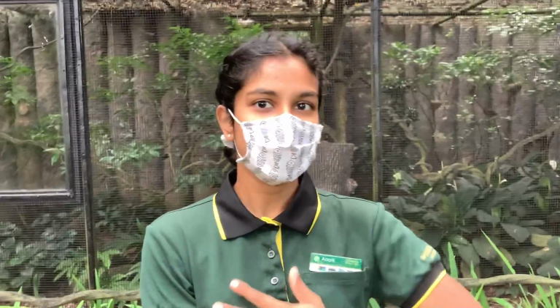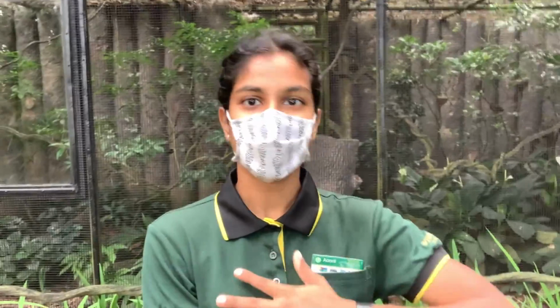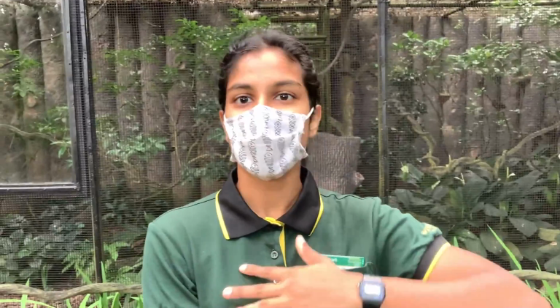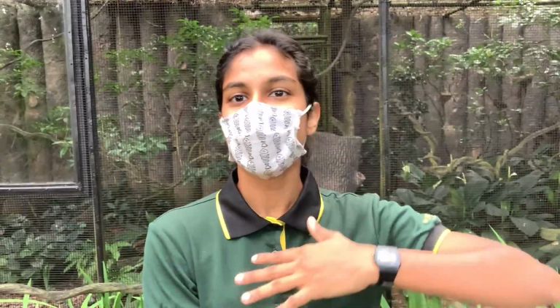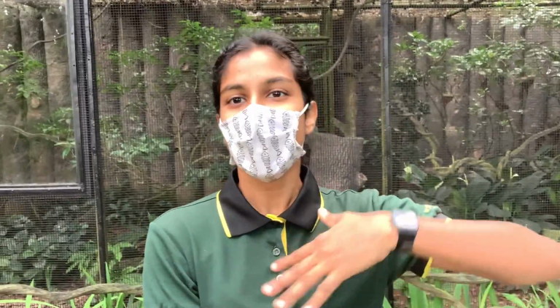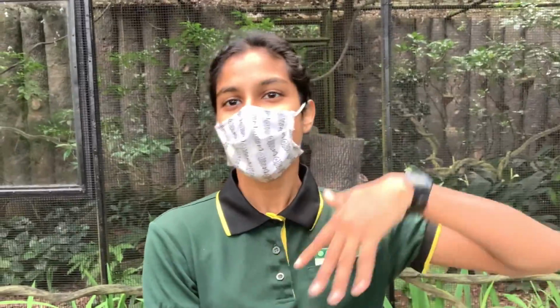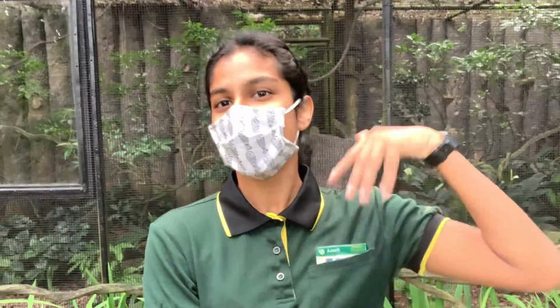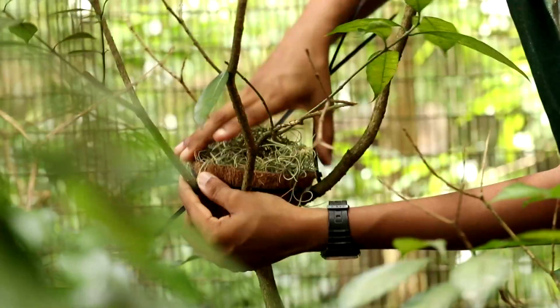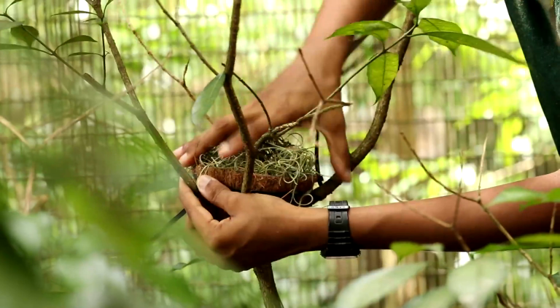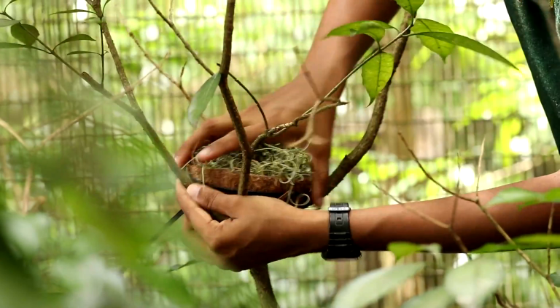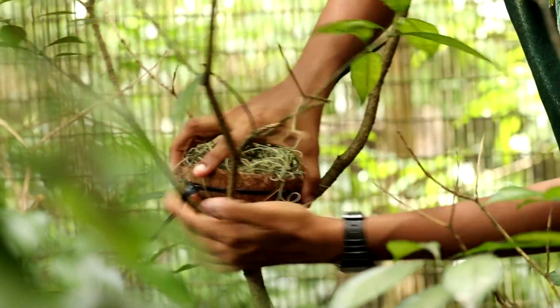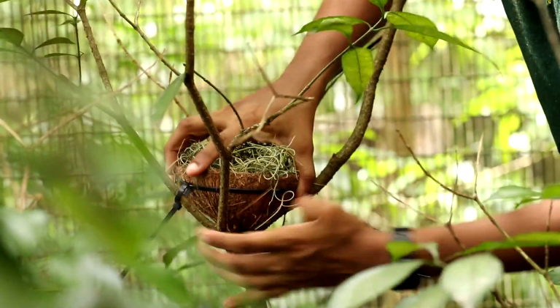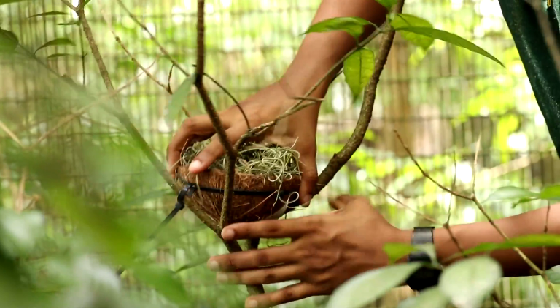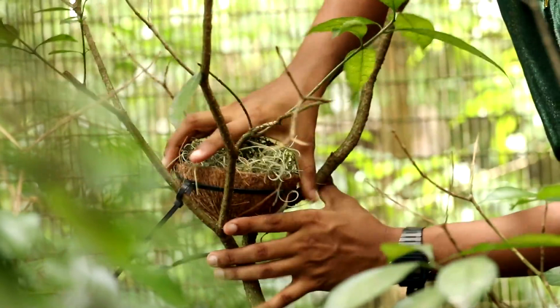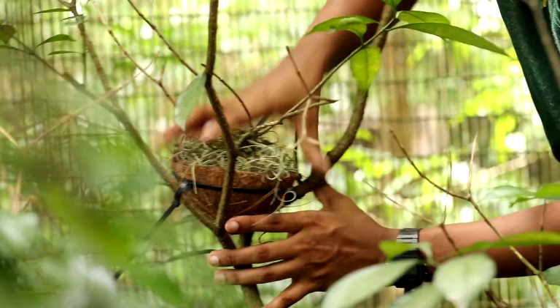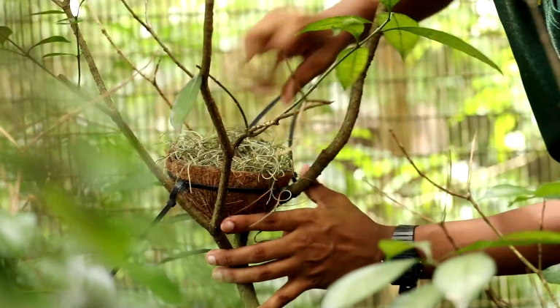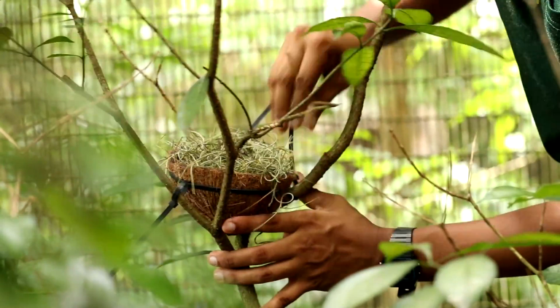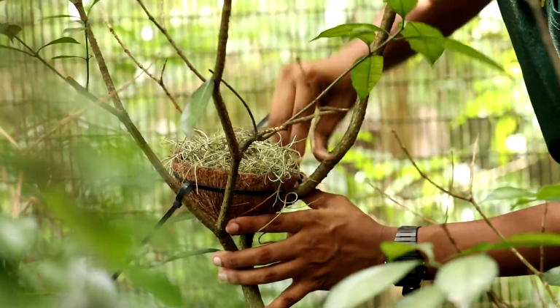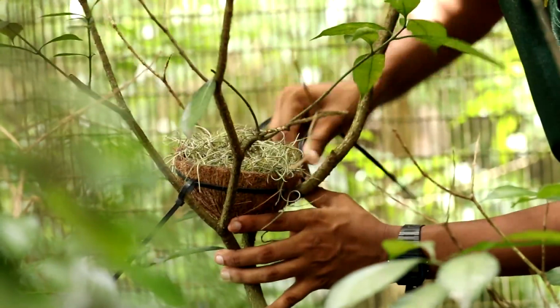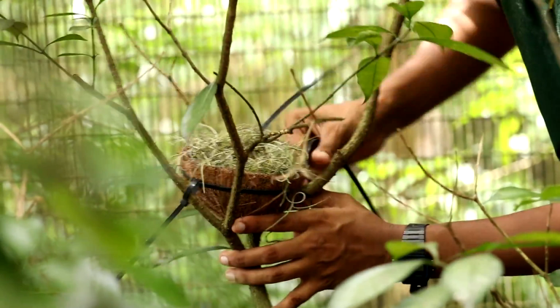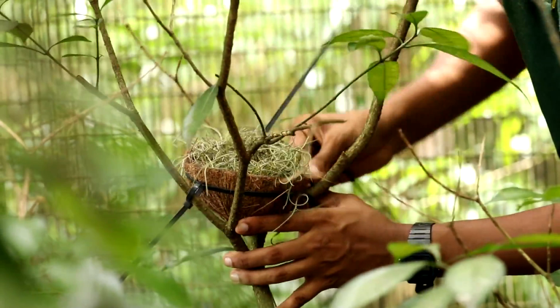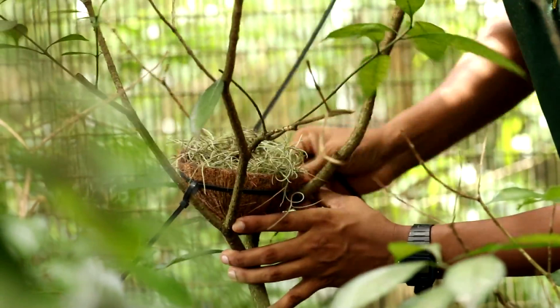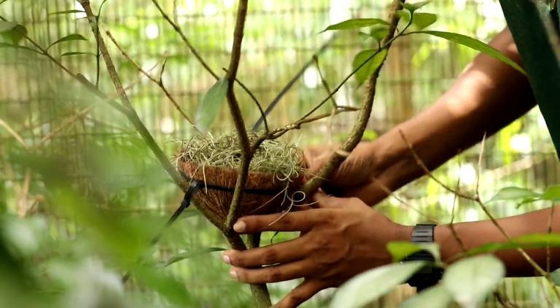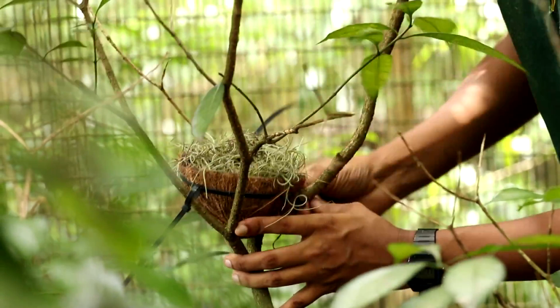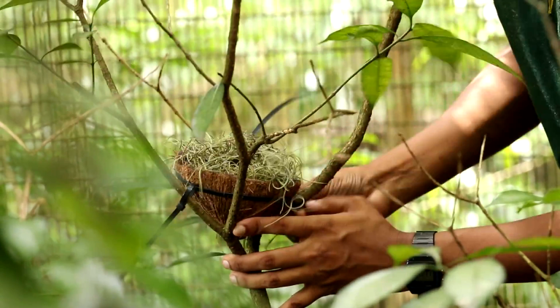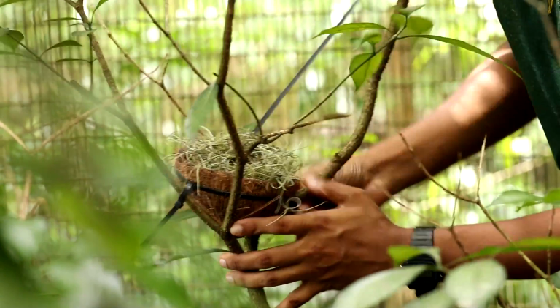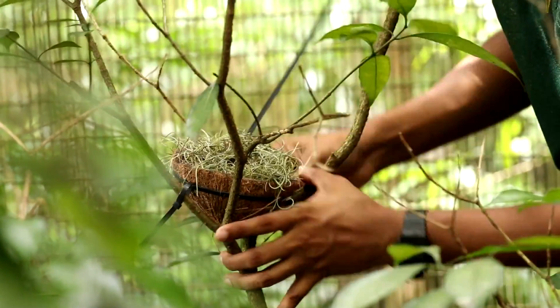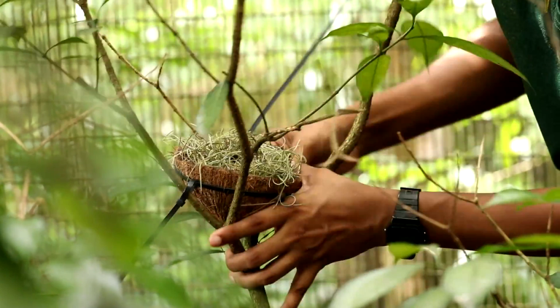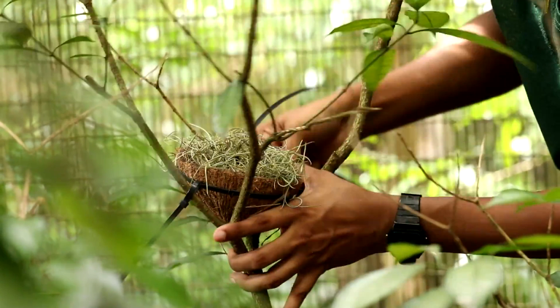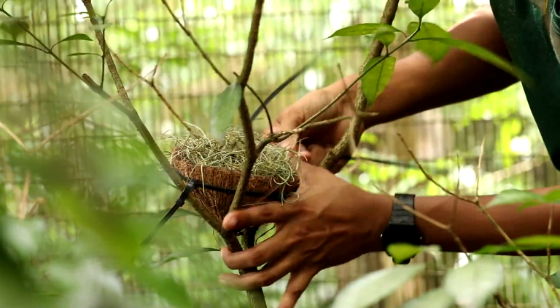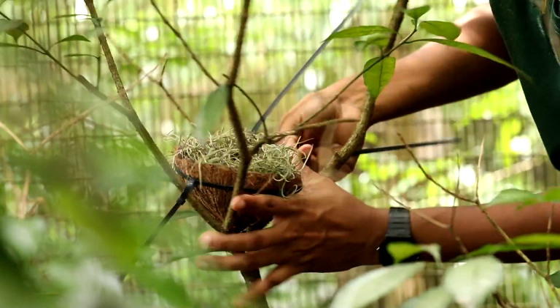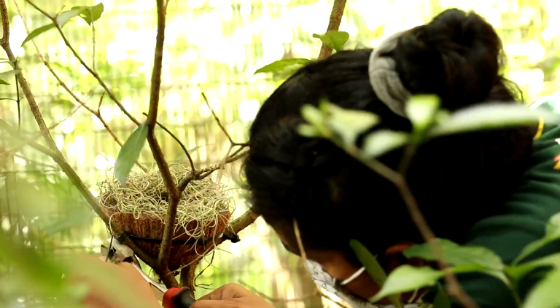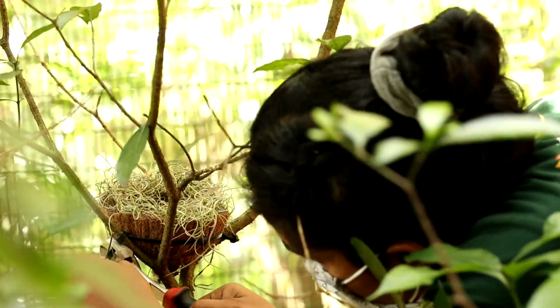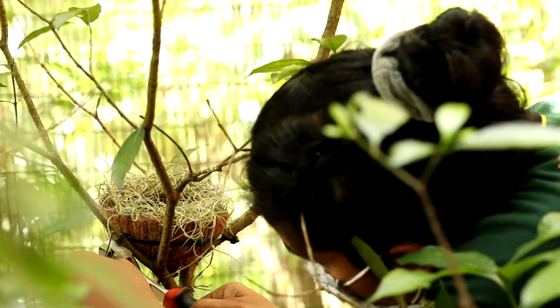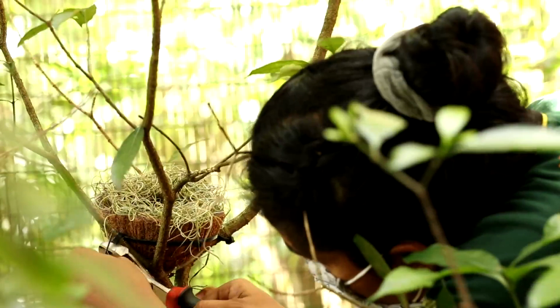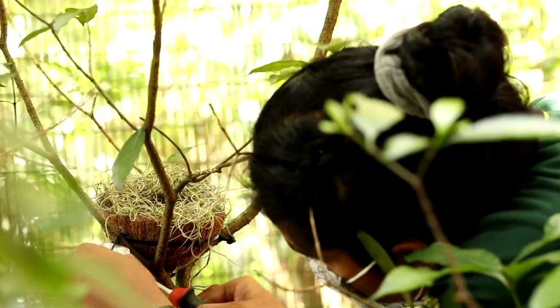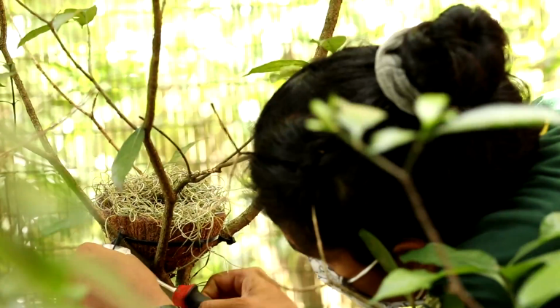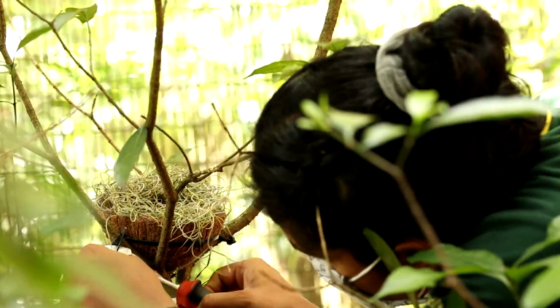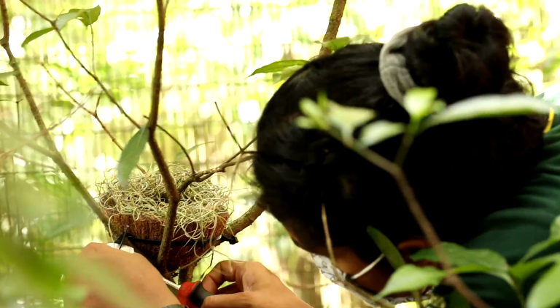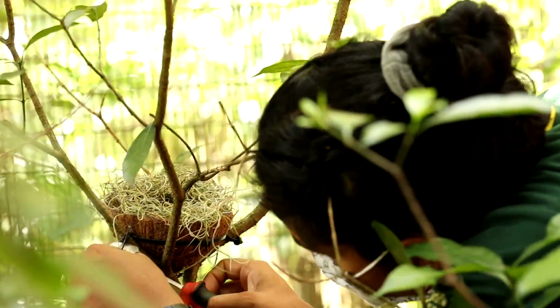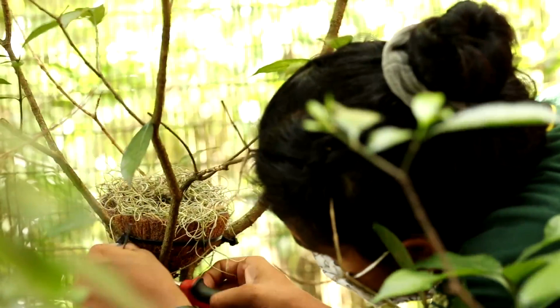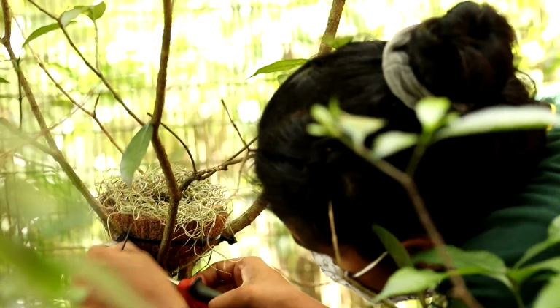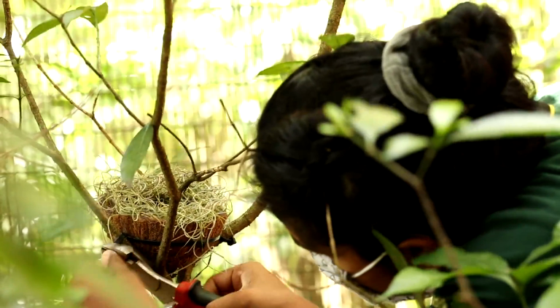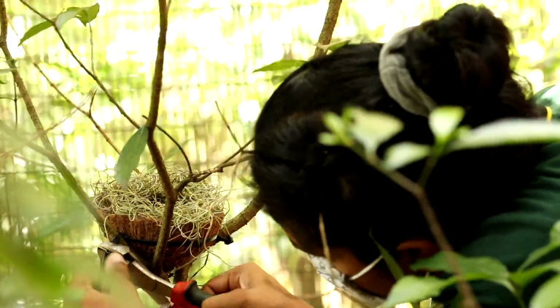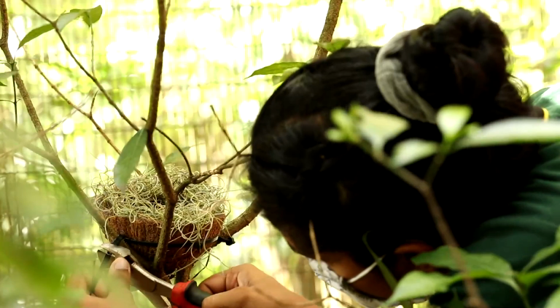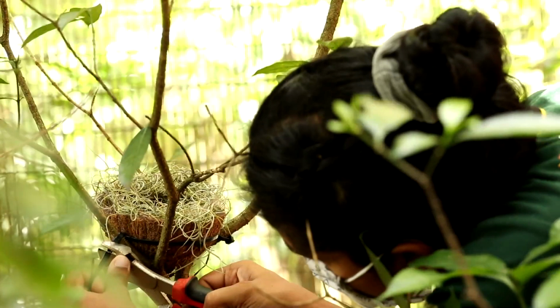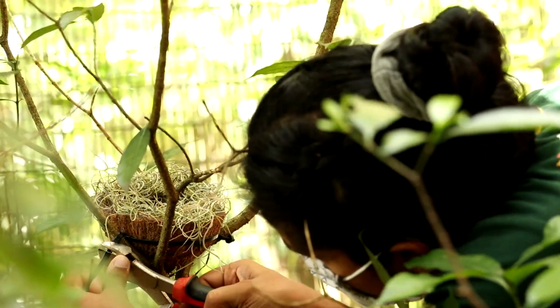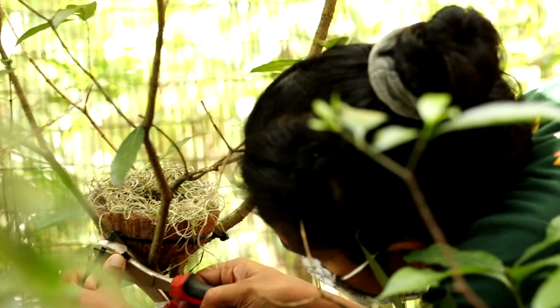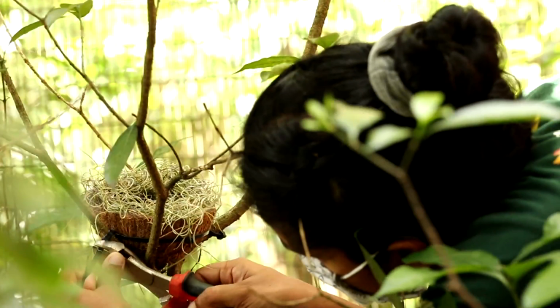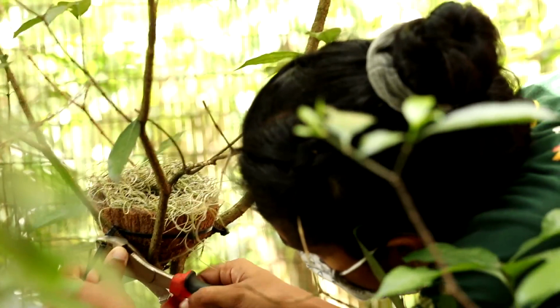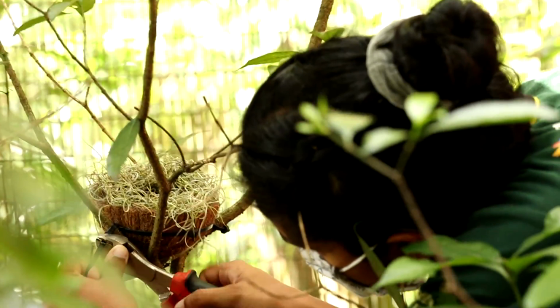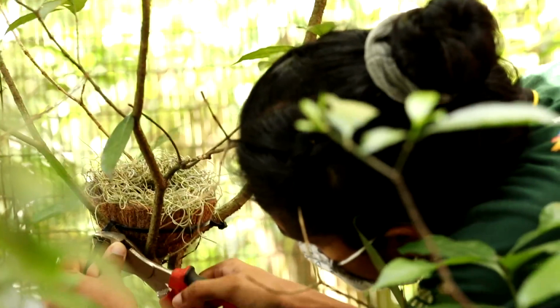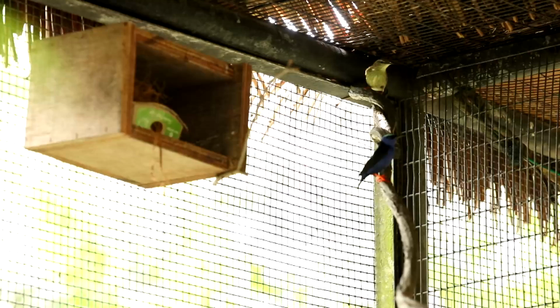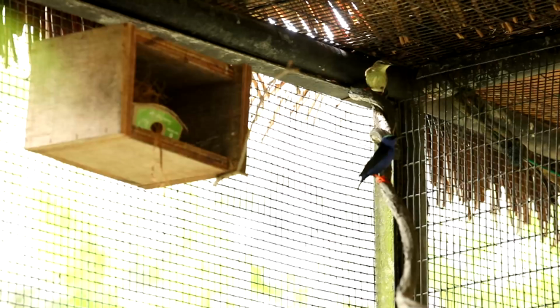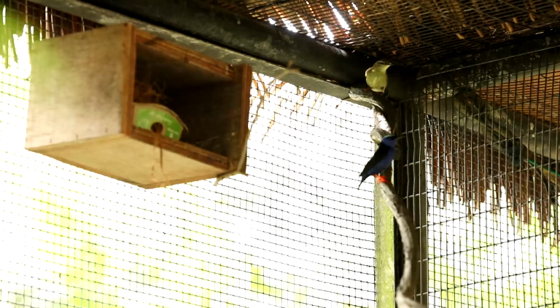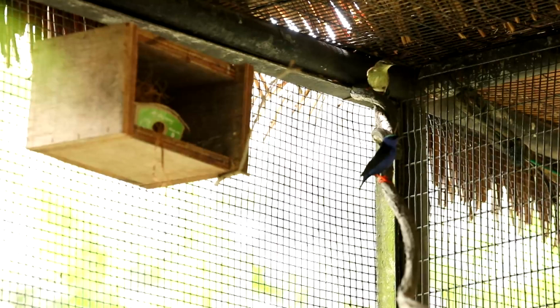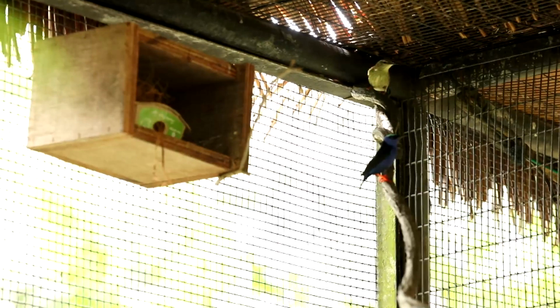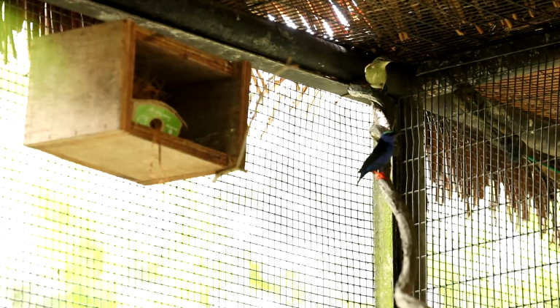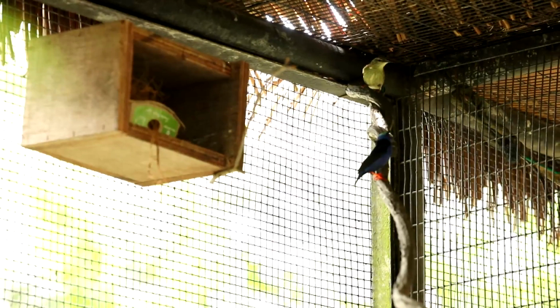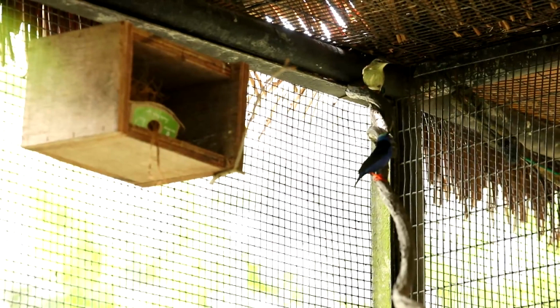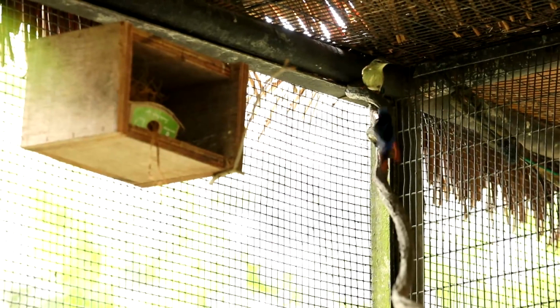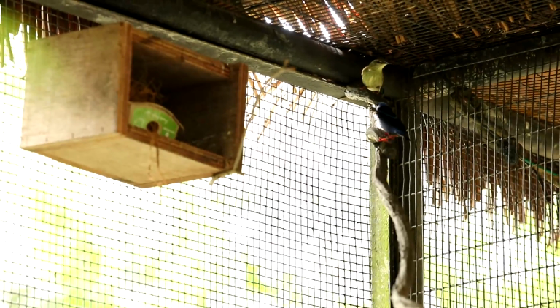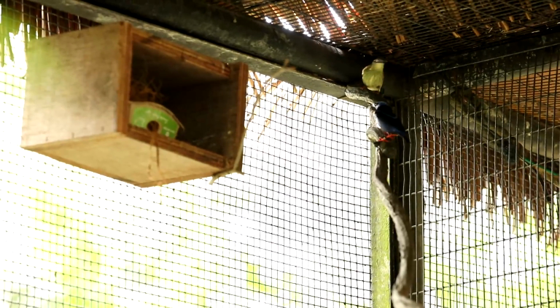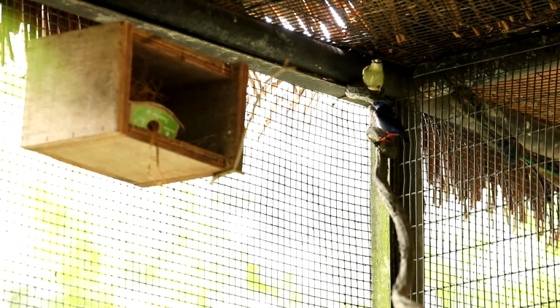I've thrown in a couple of nest types at different locations so they have a wide variety of options to choose from.